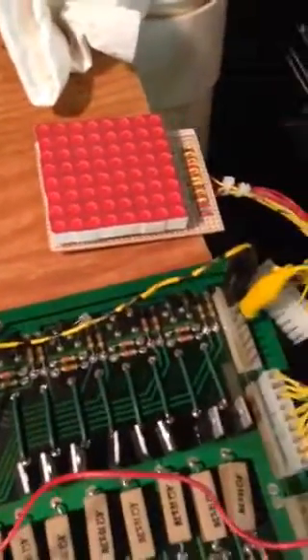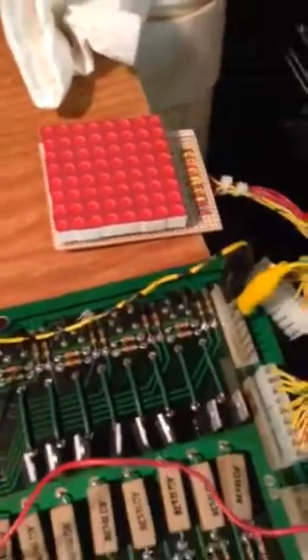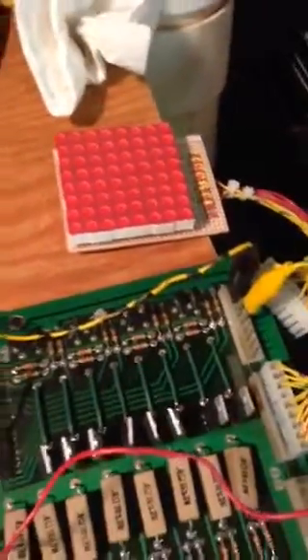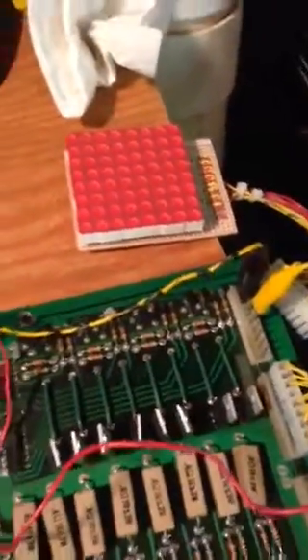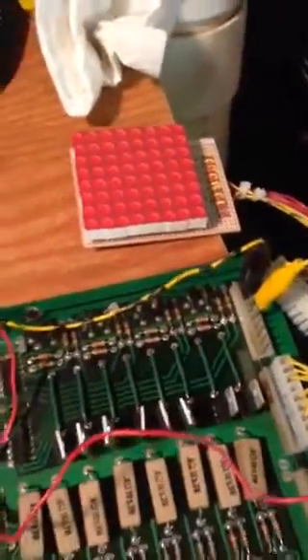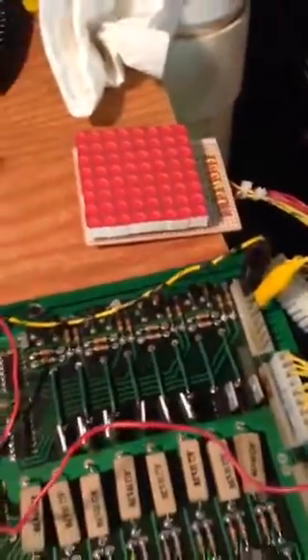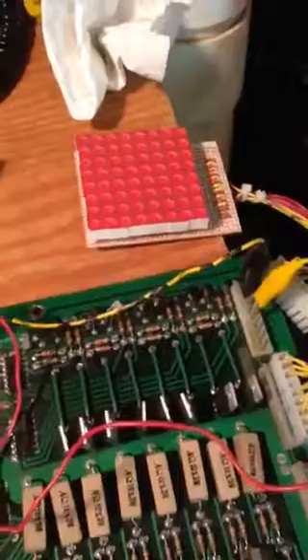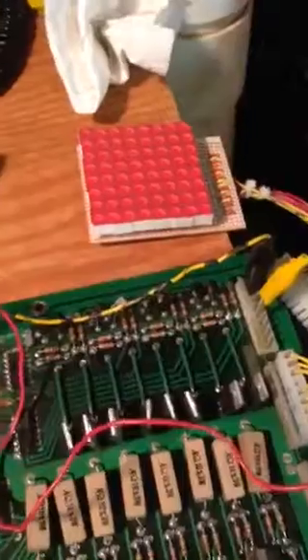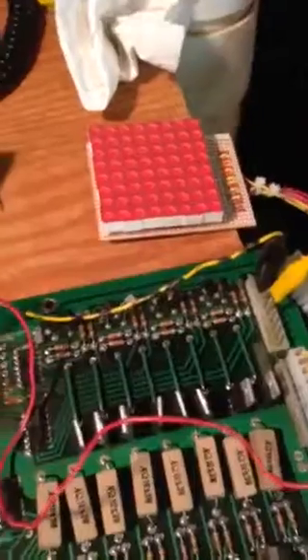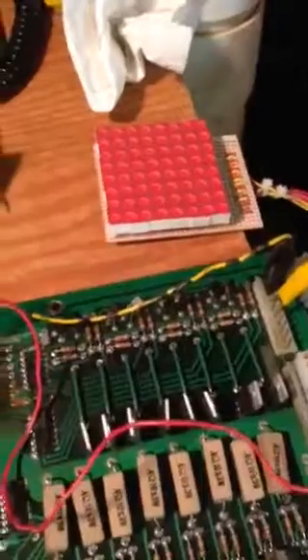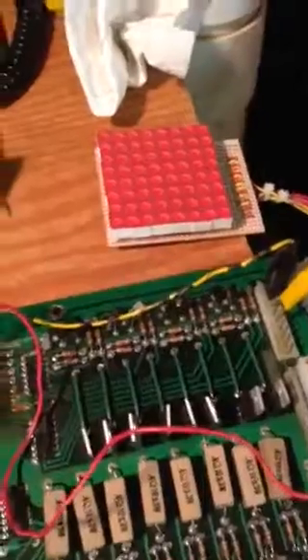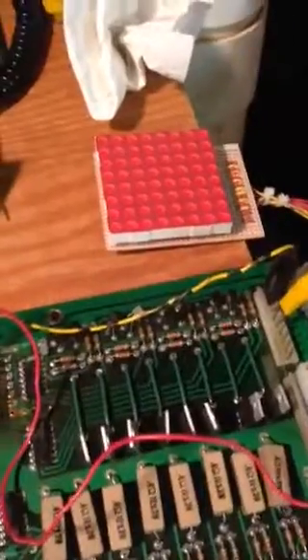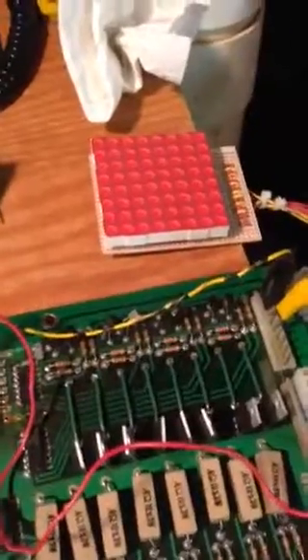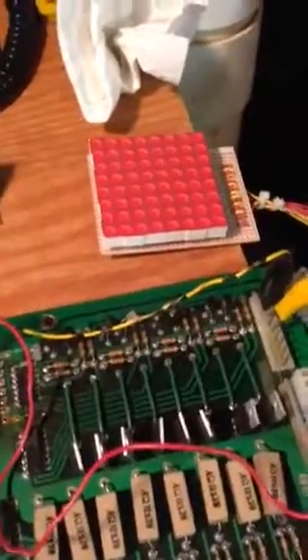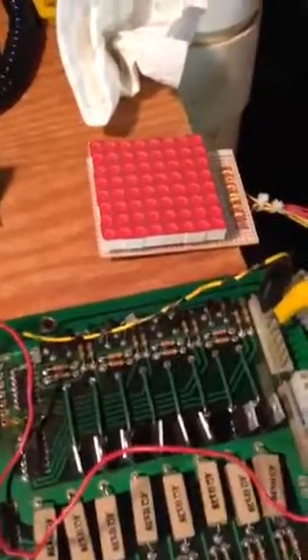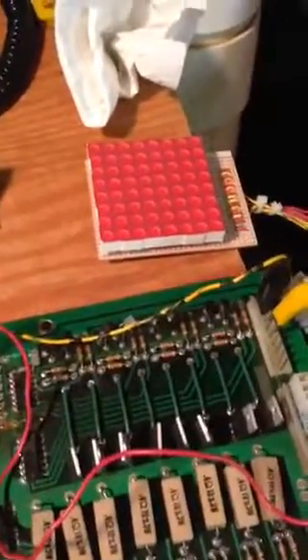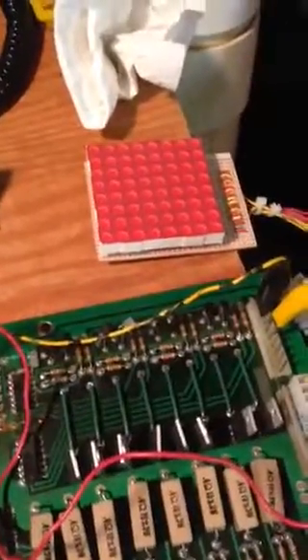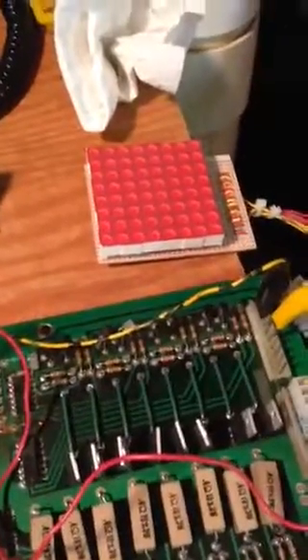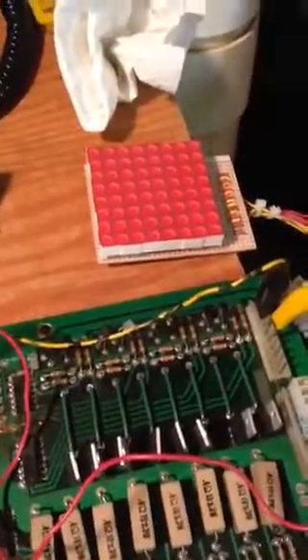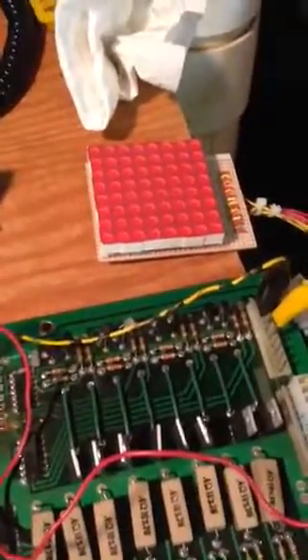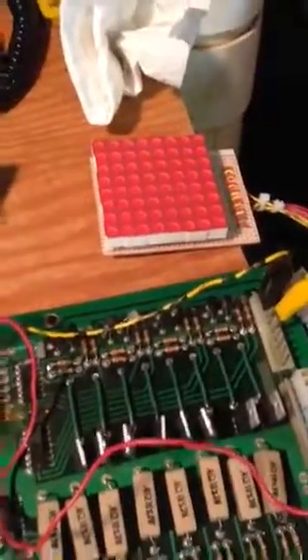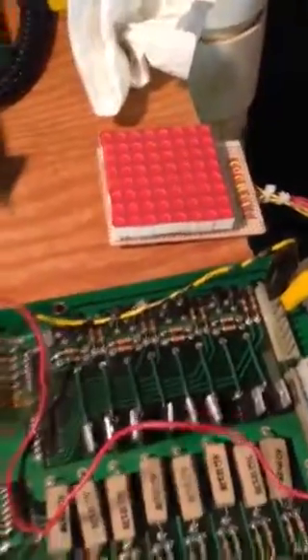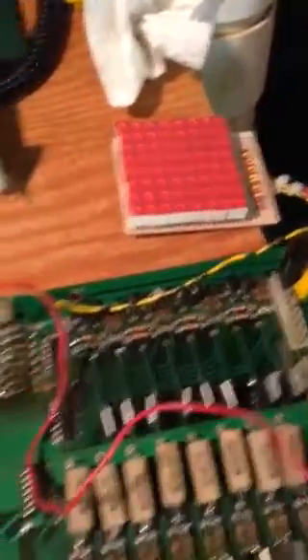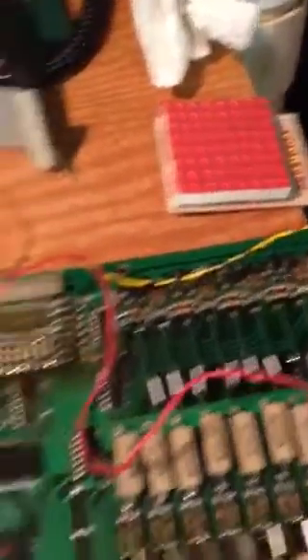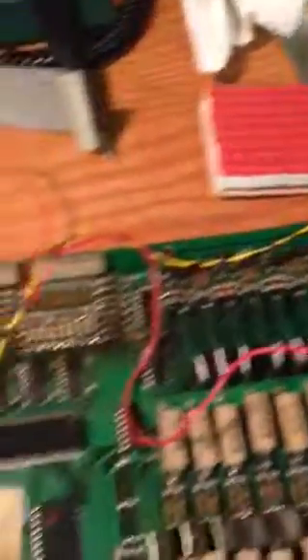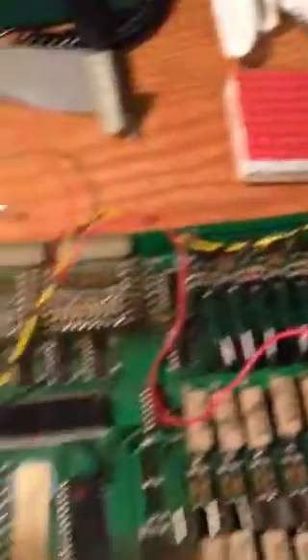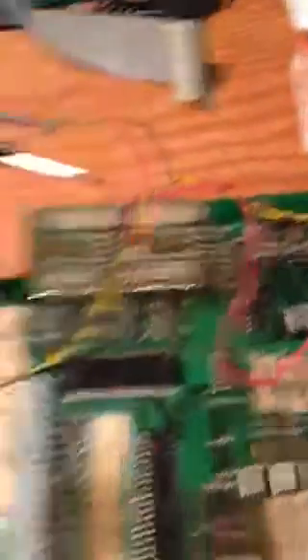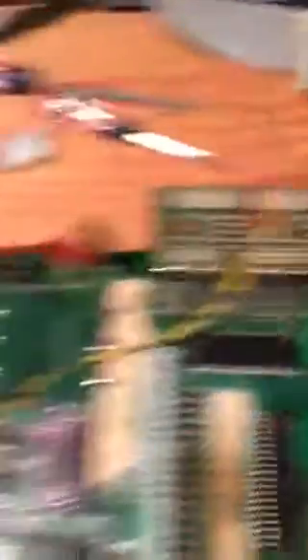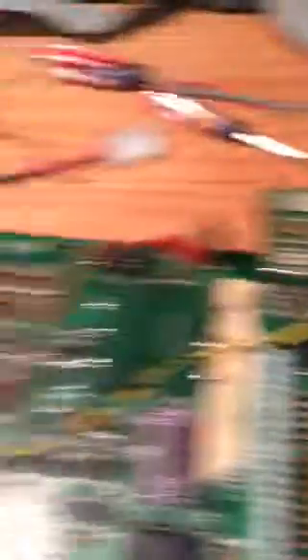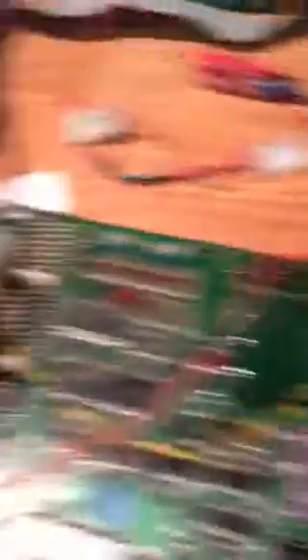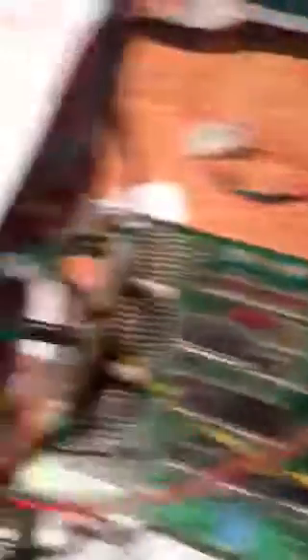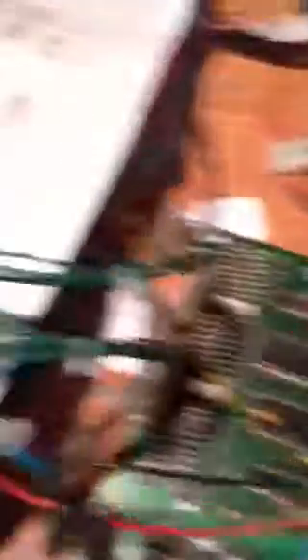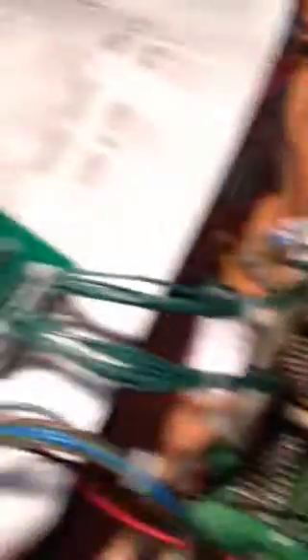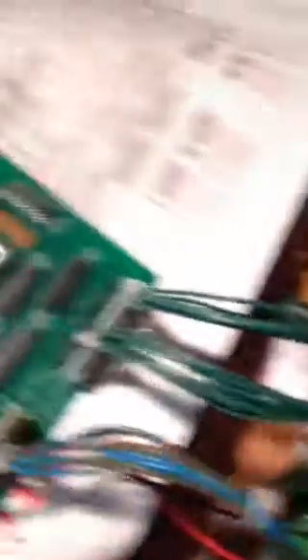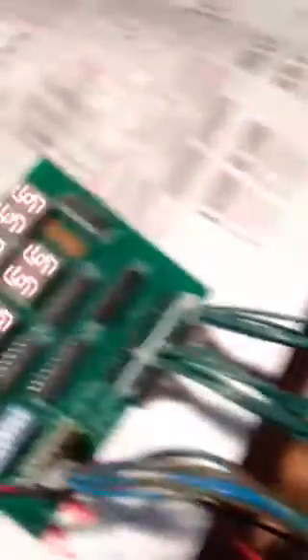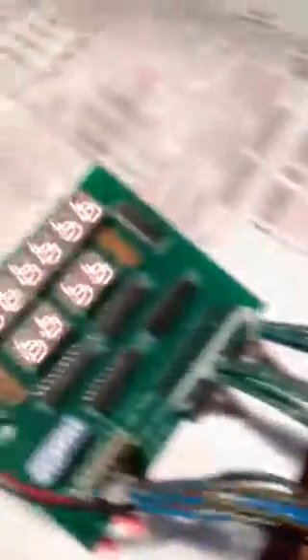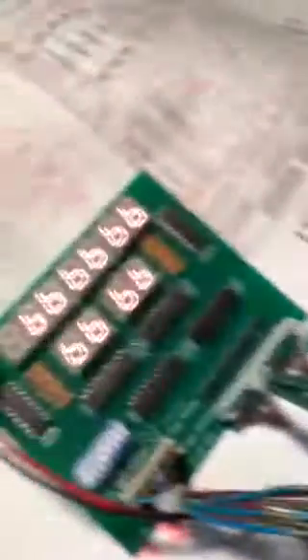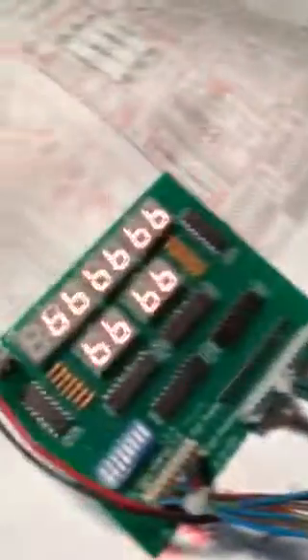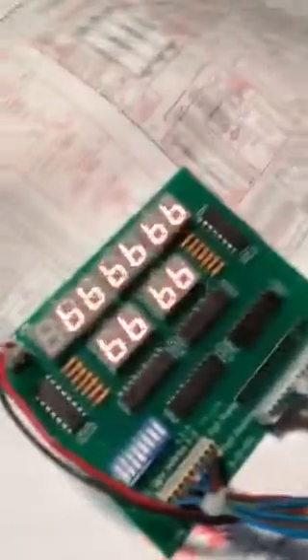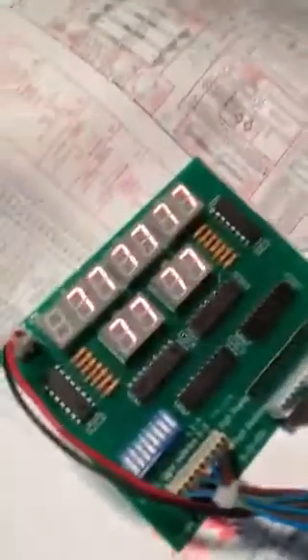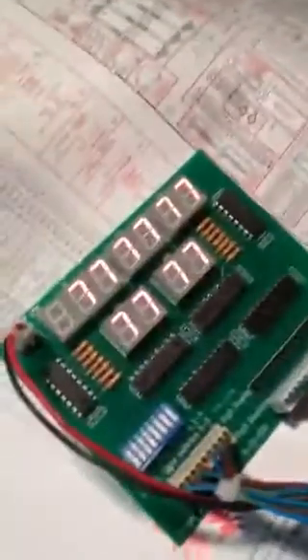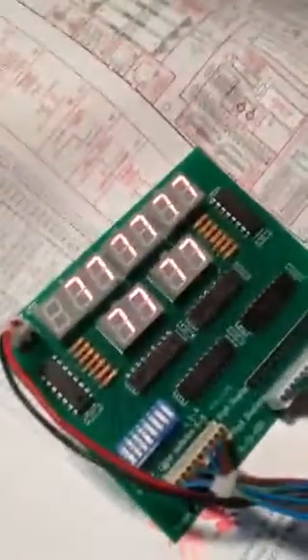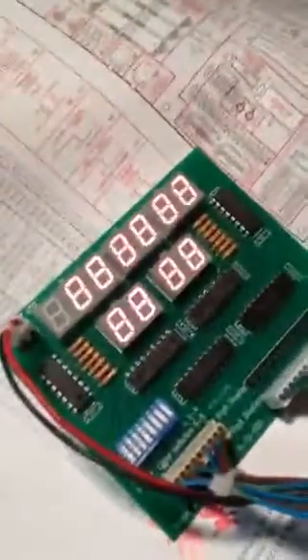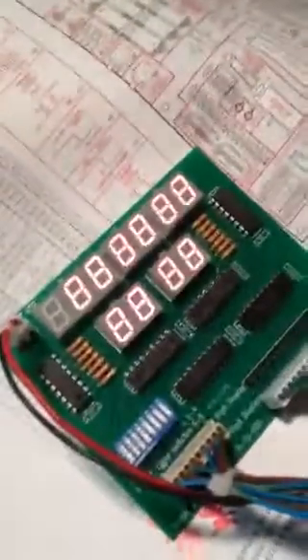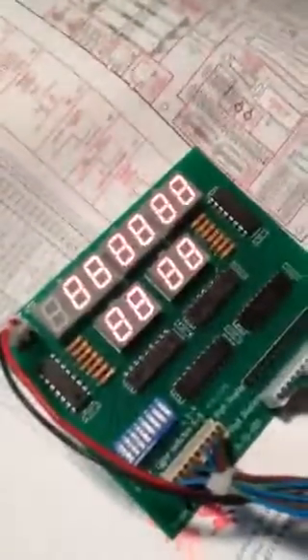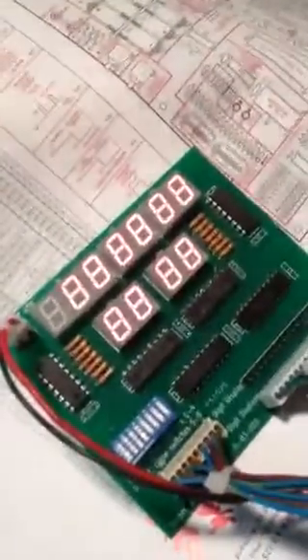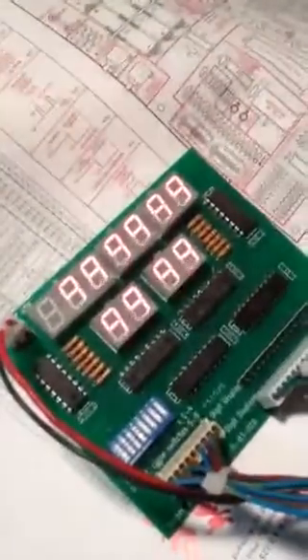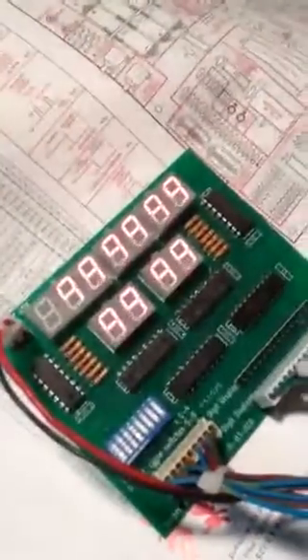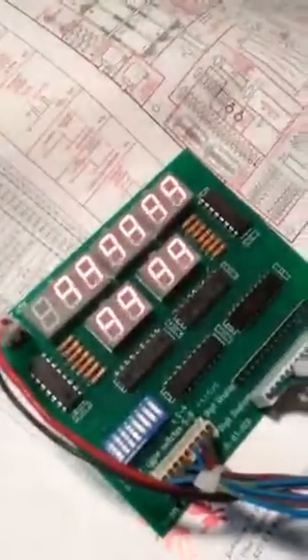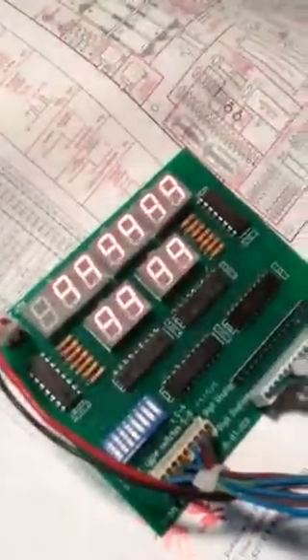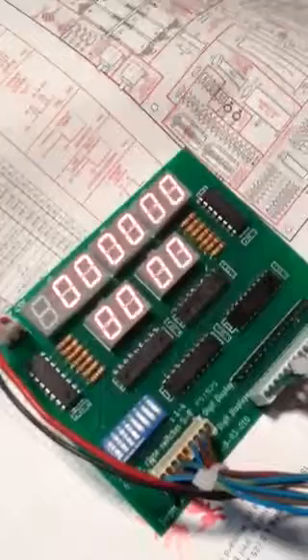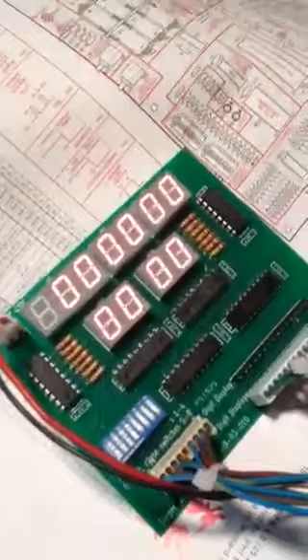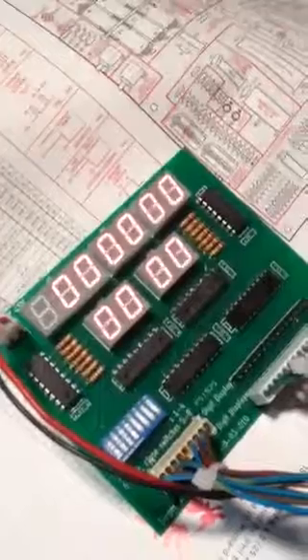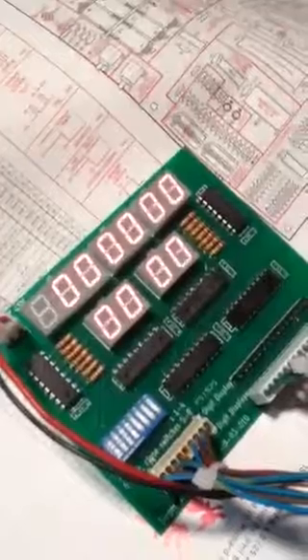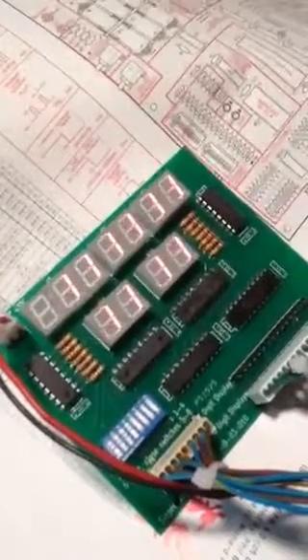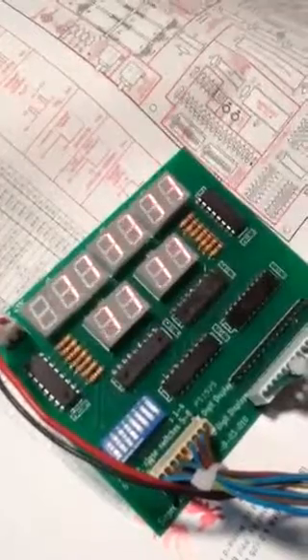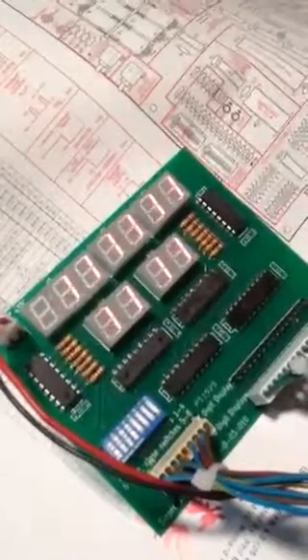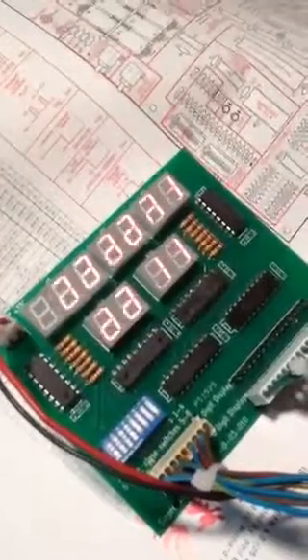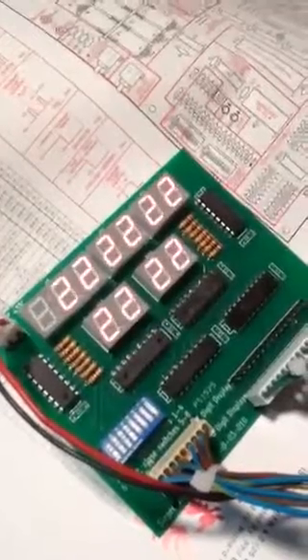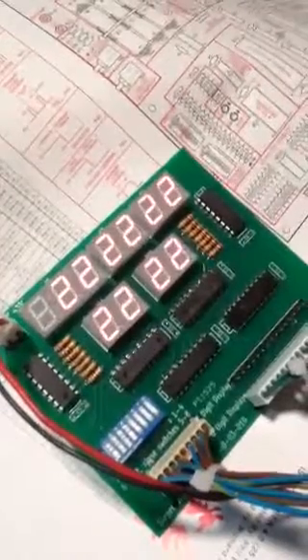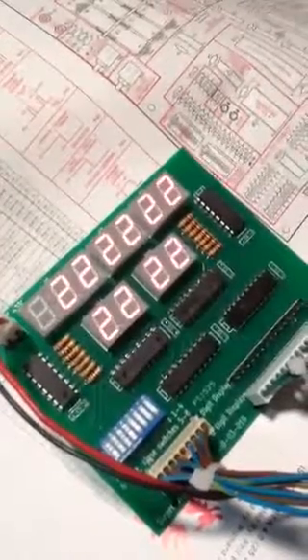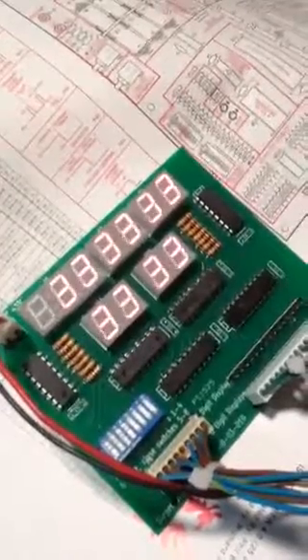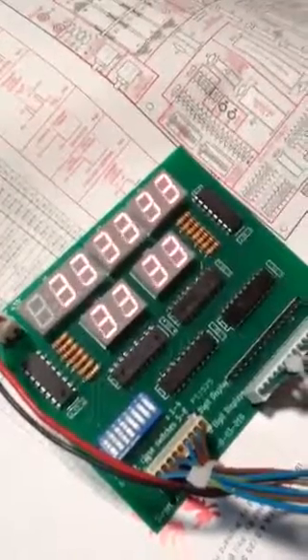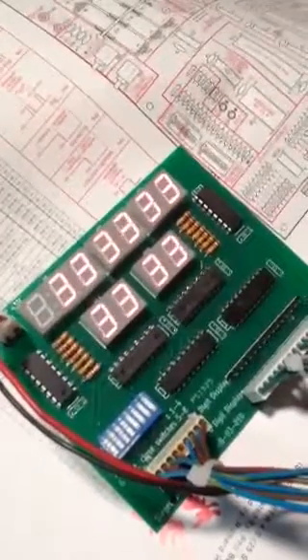The first test is the display test. There's all your displays working.